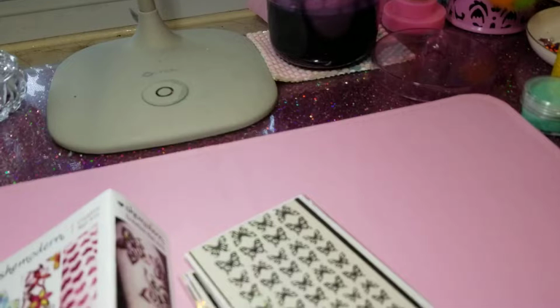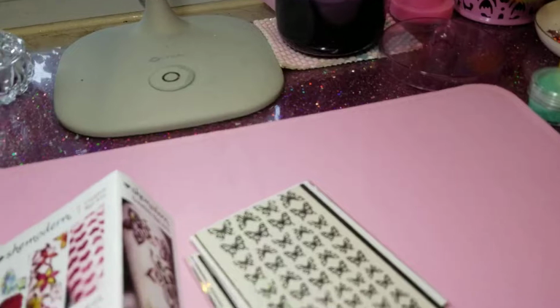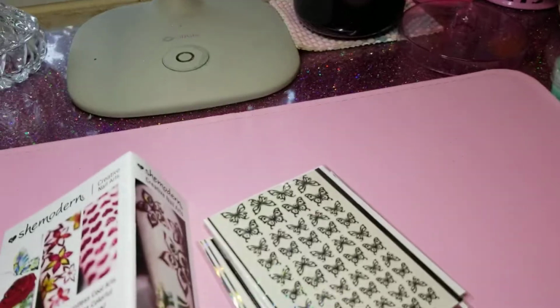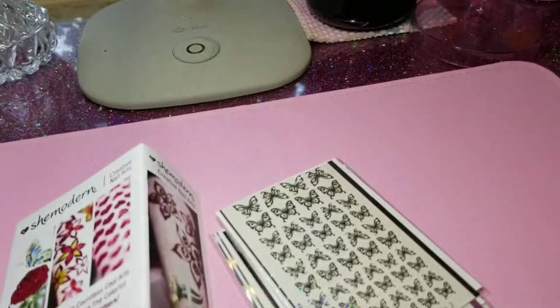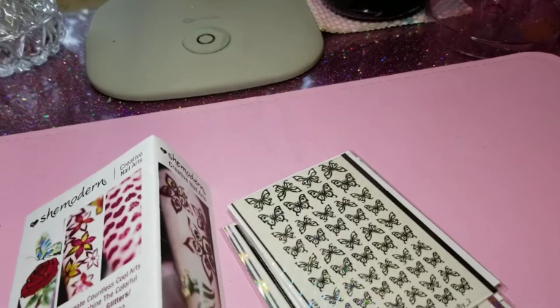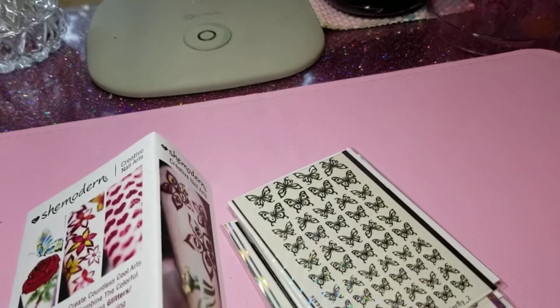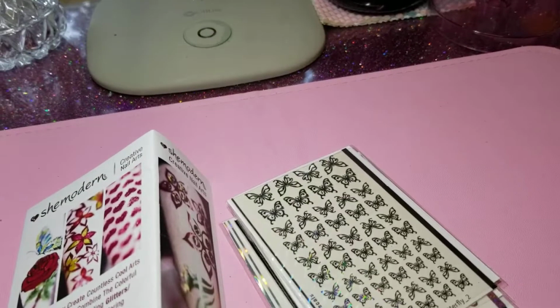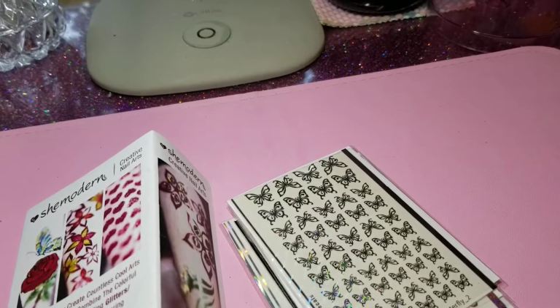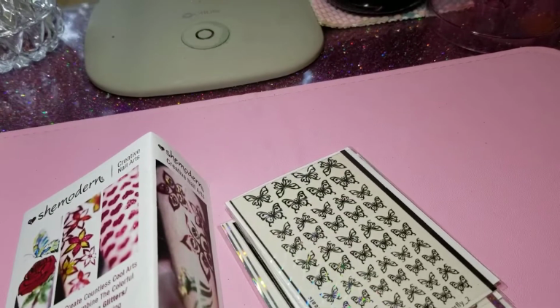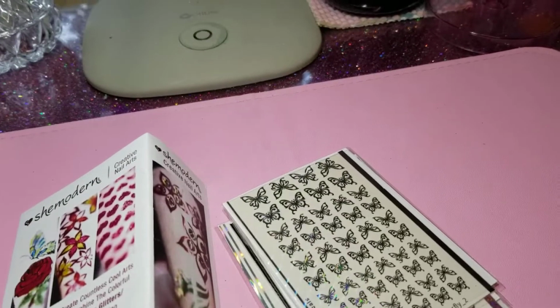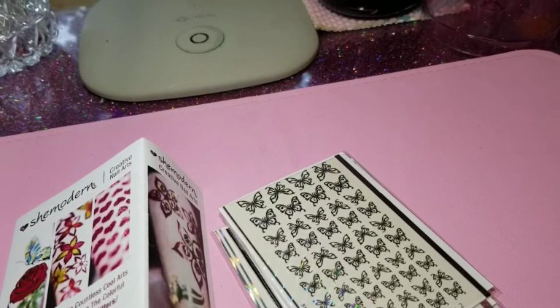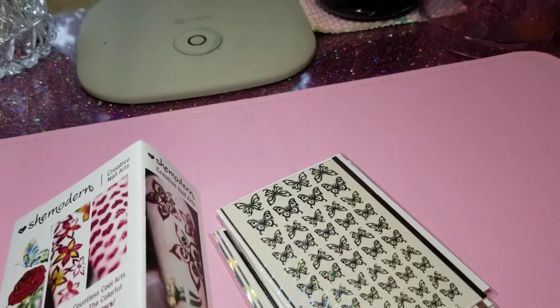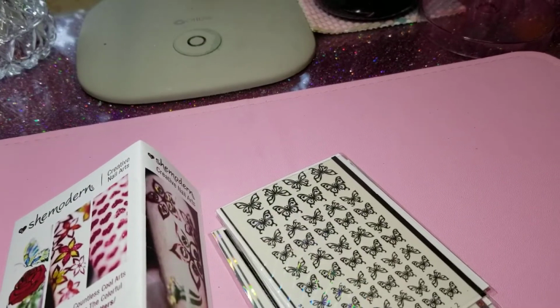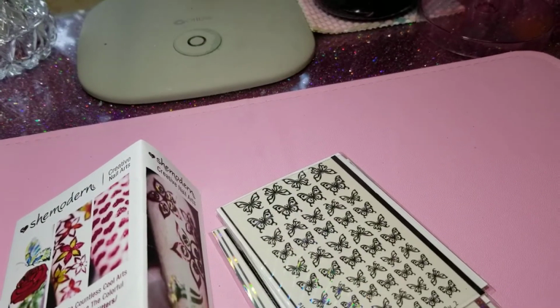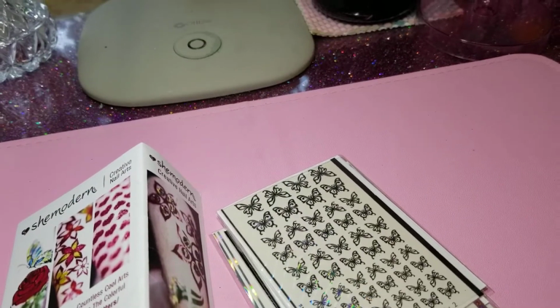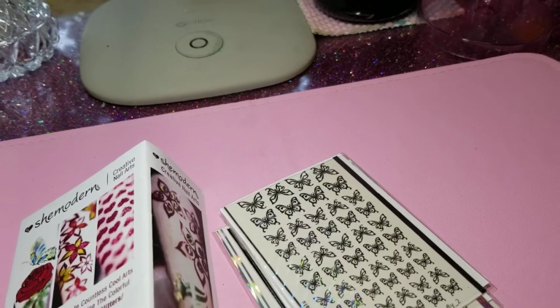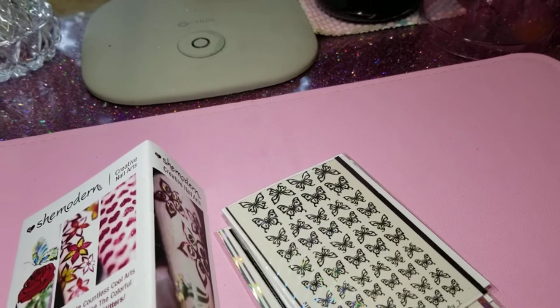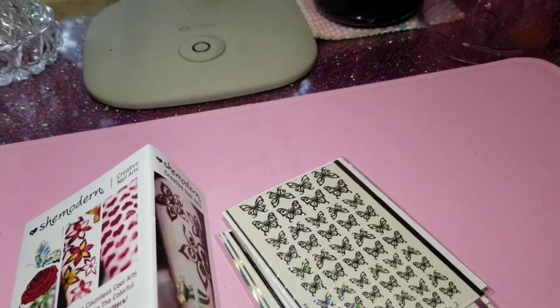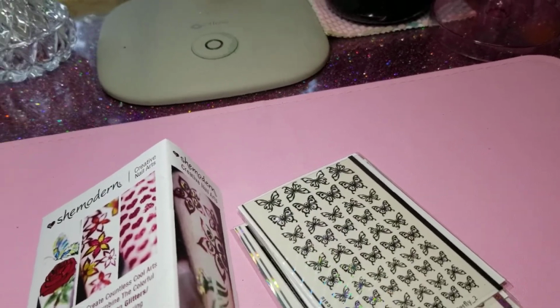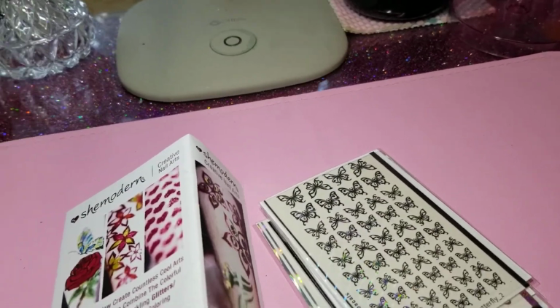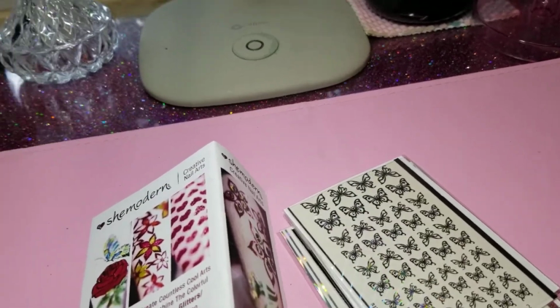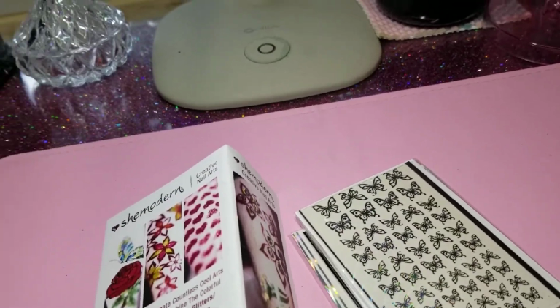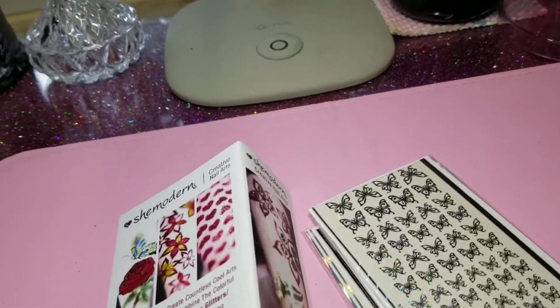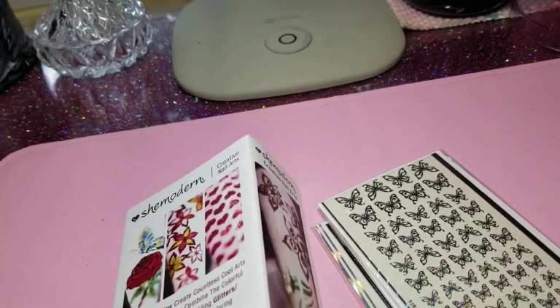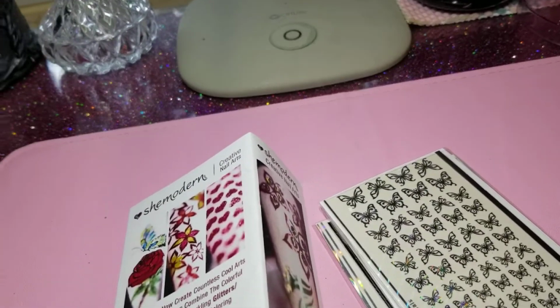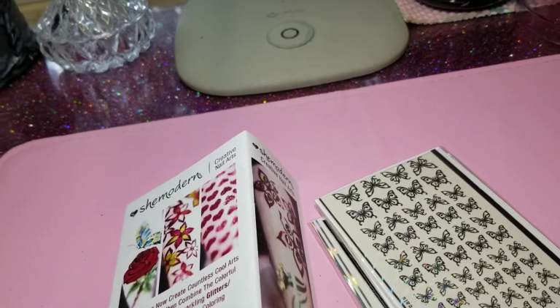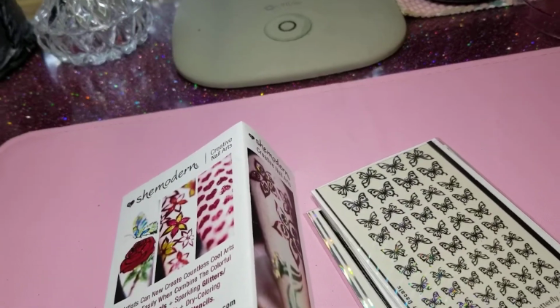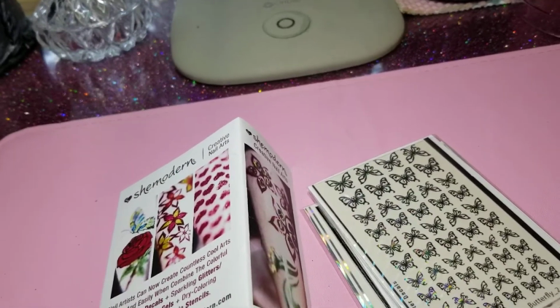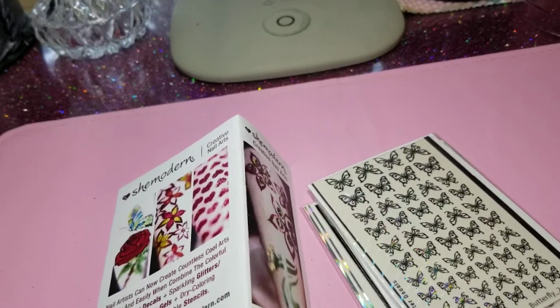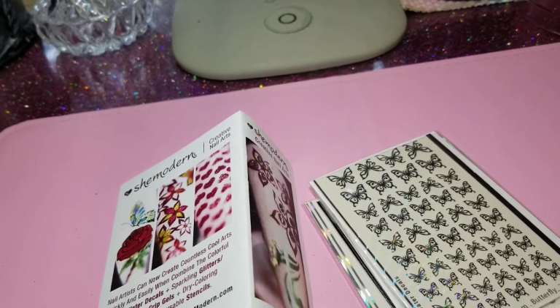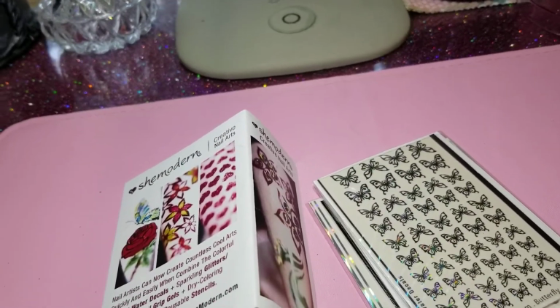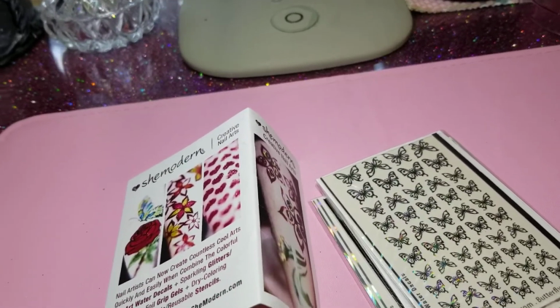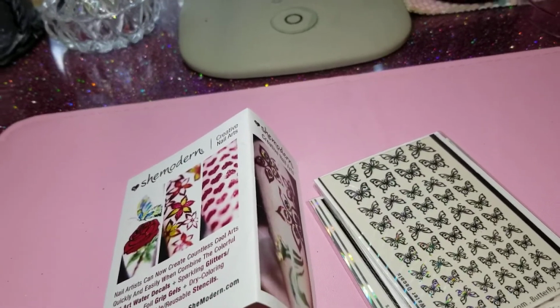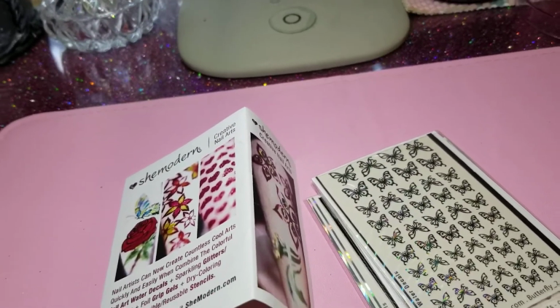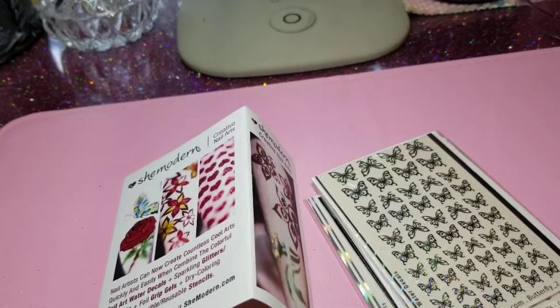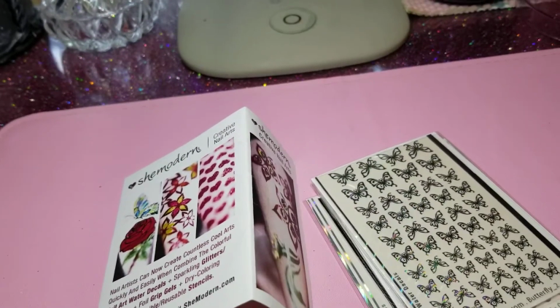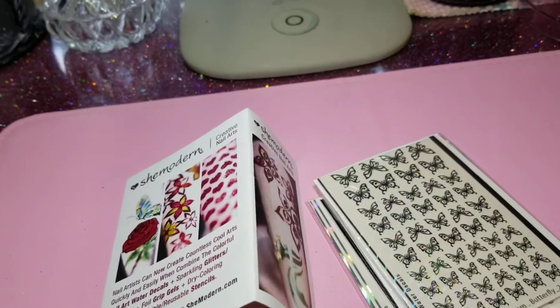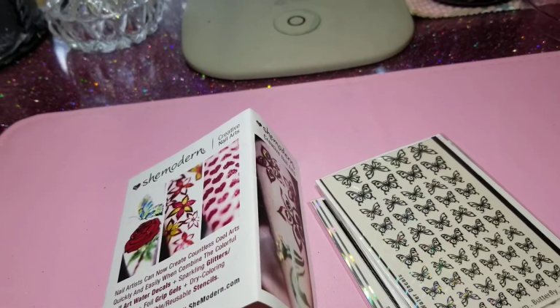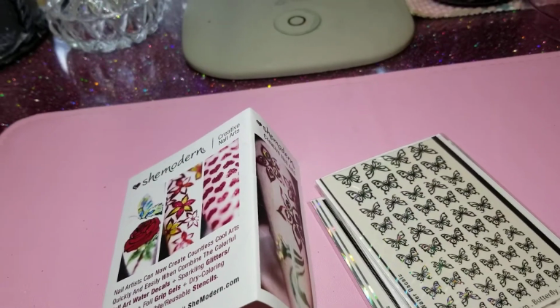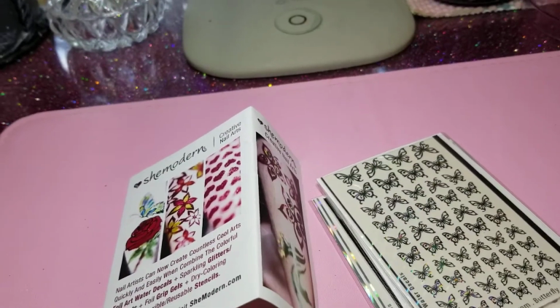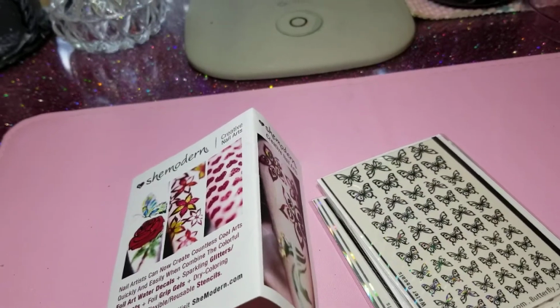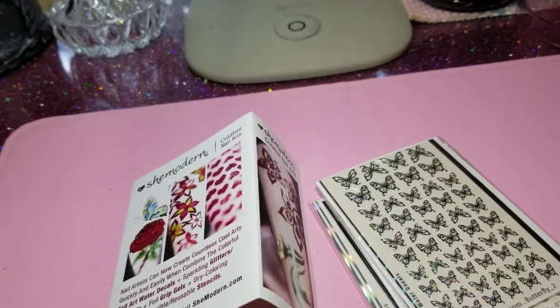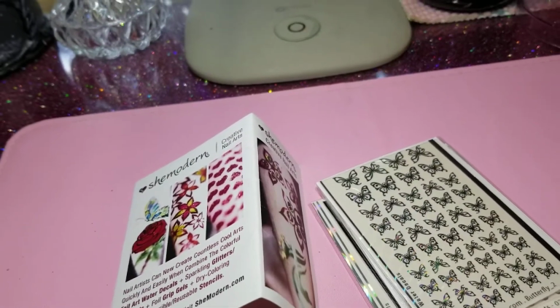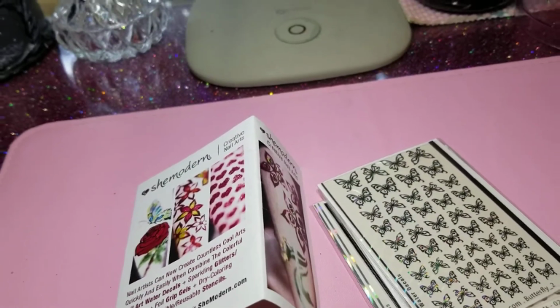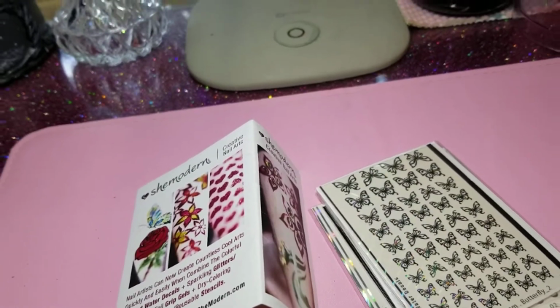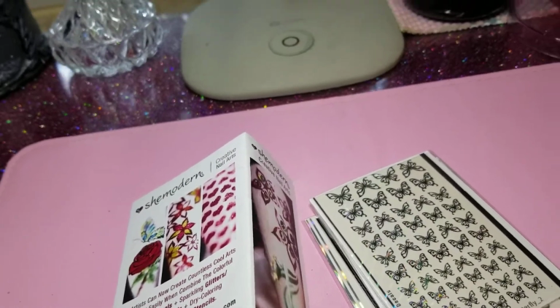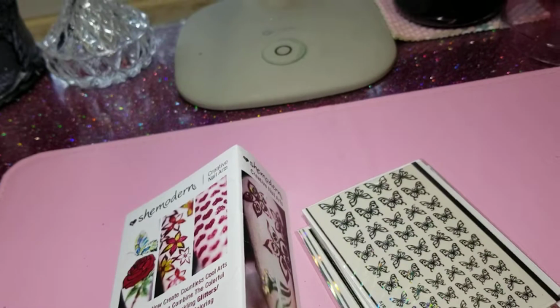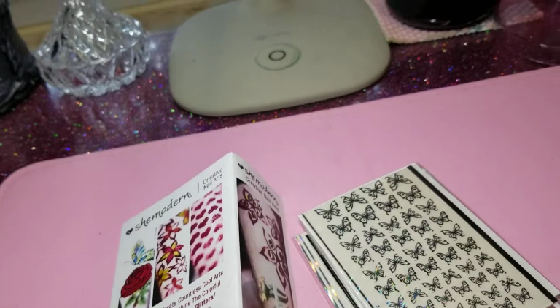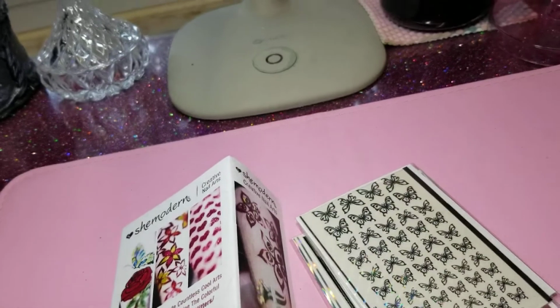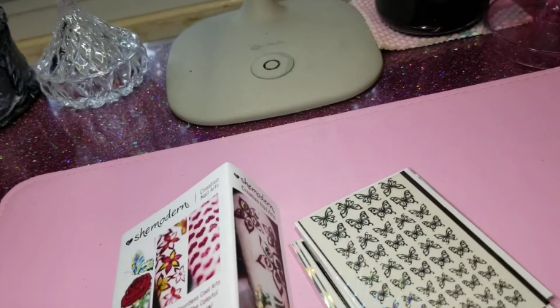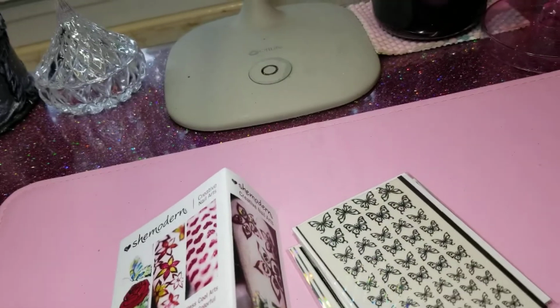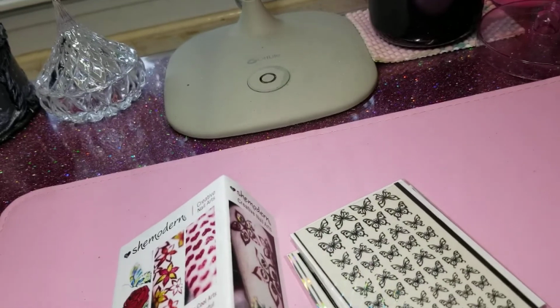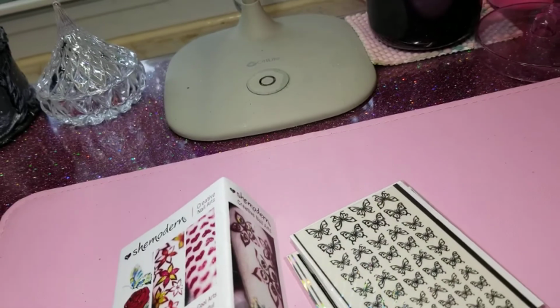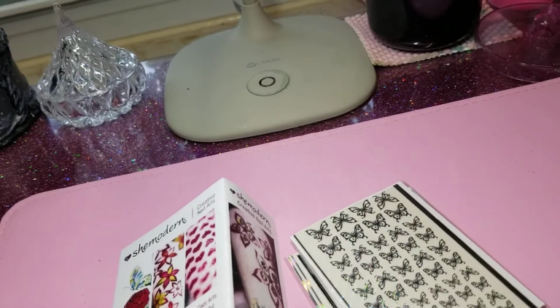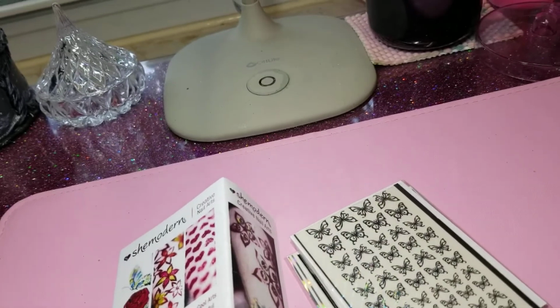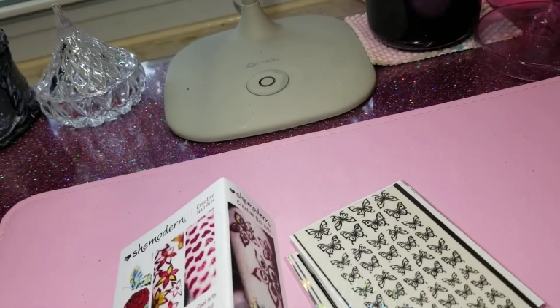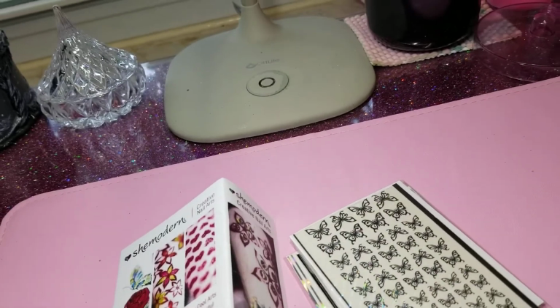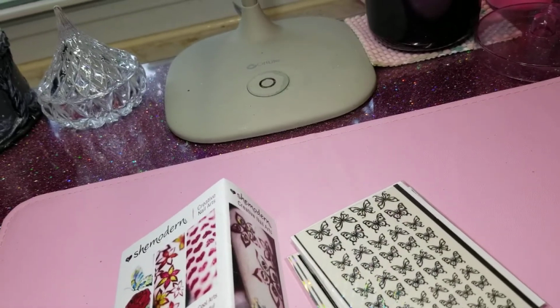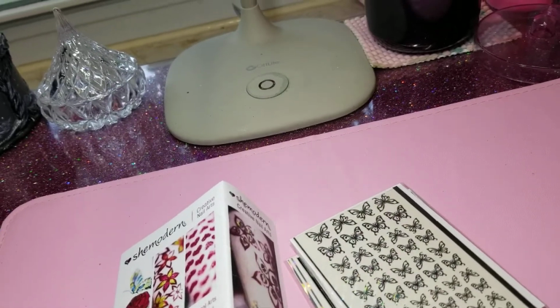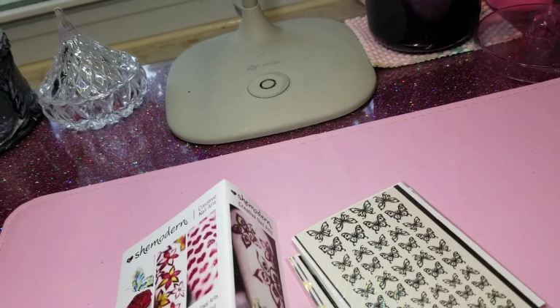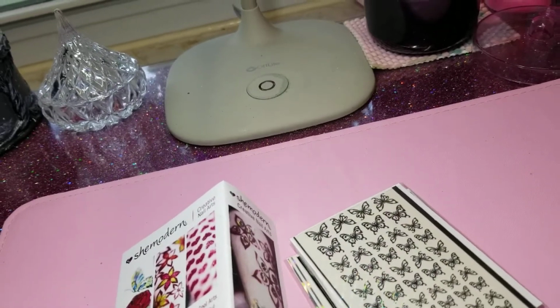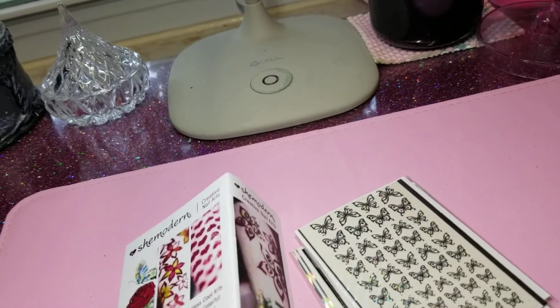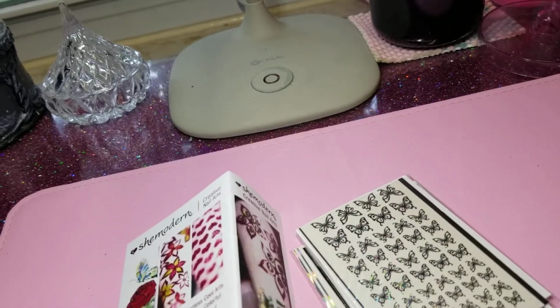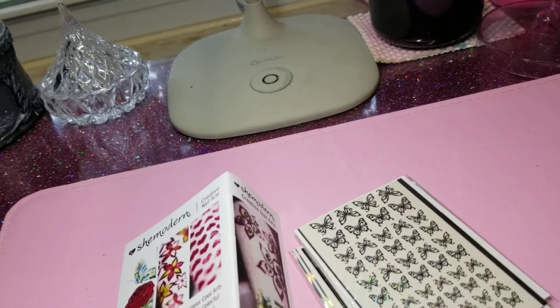Hey ladies, this is a short video of She Modern nail art things.